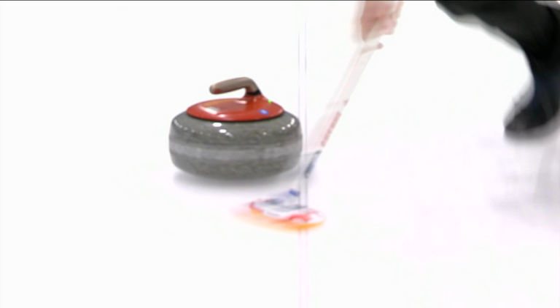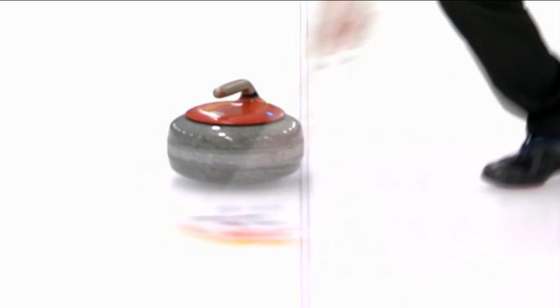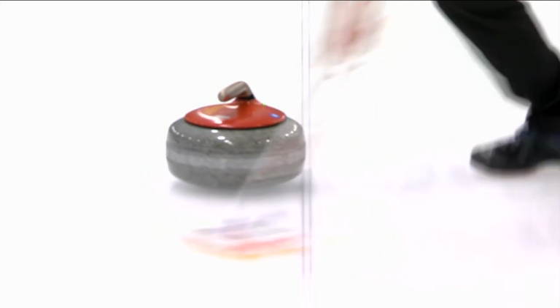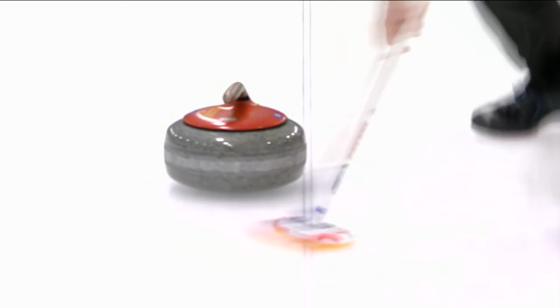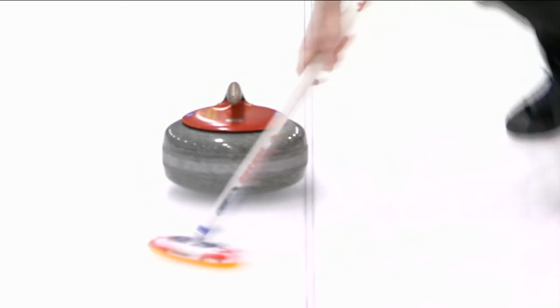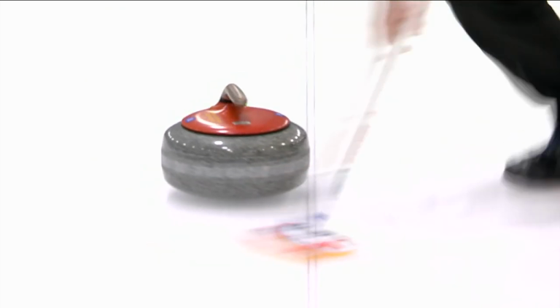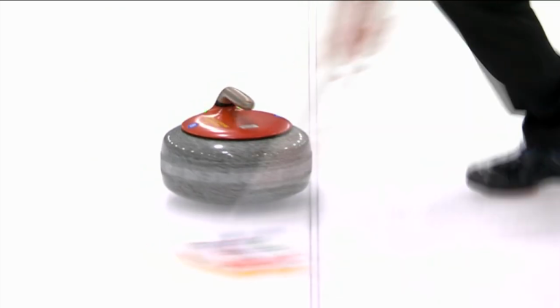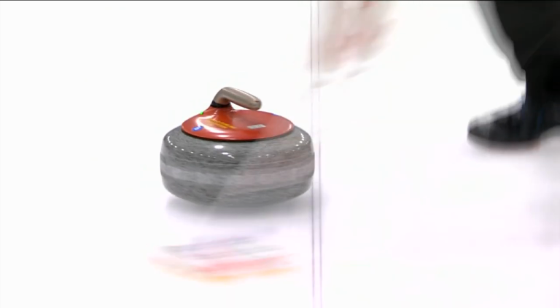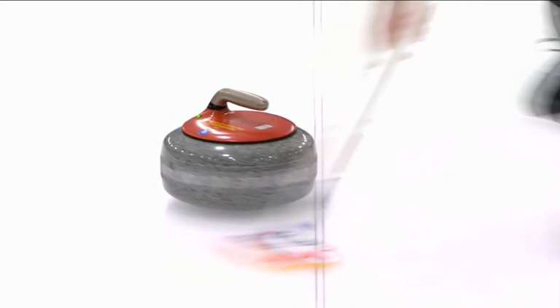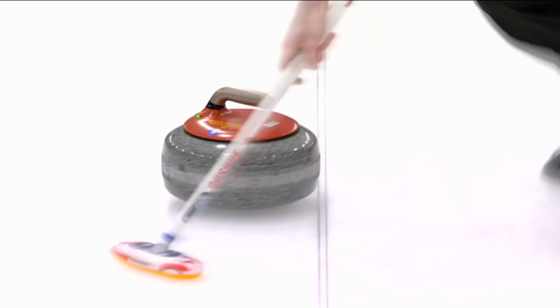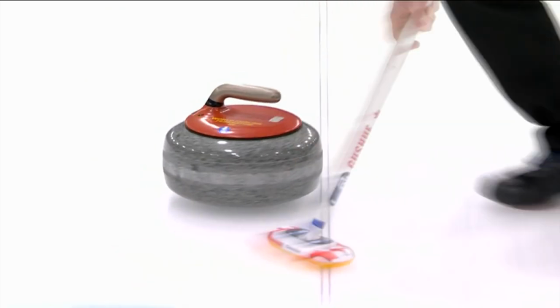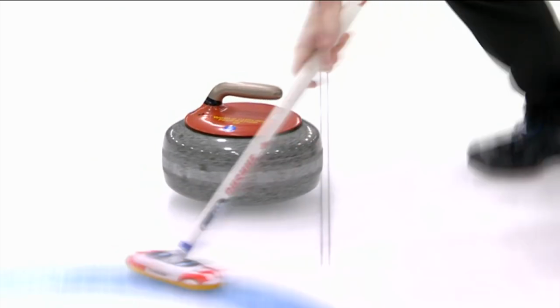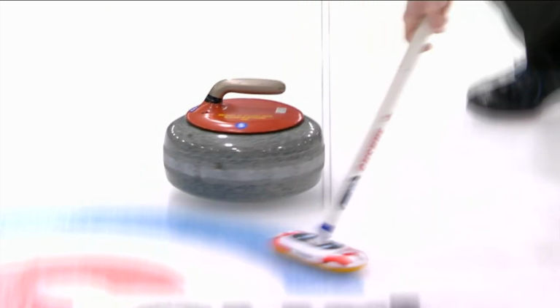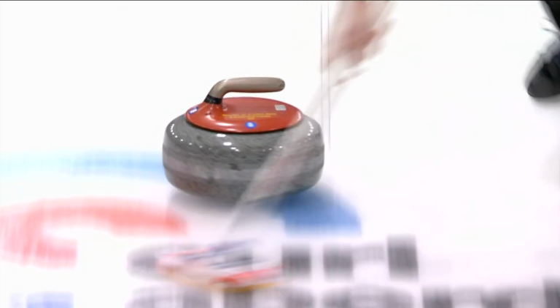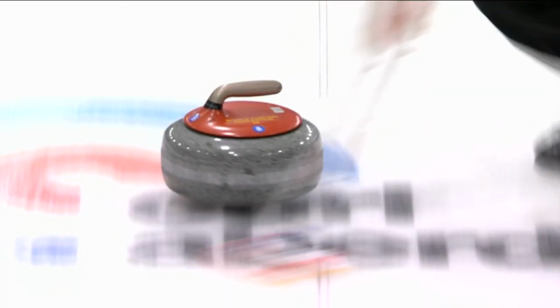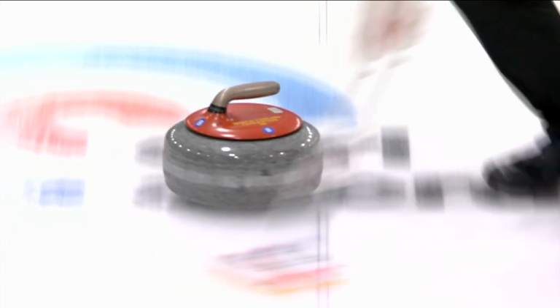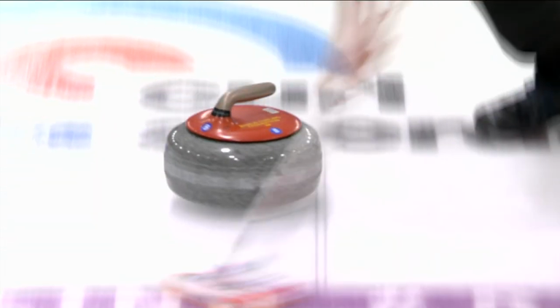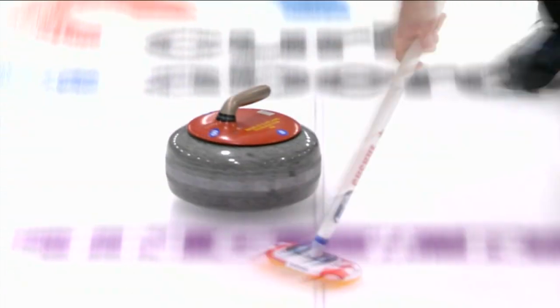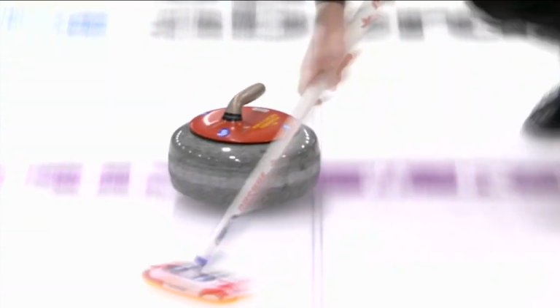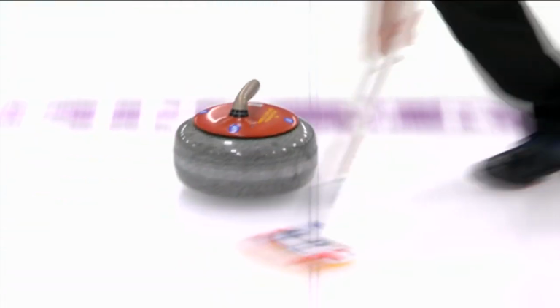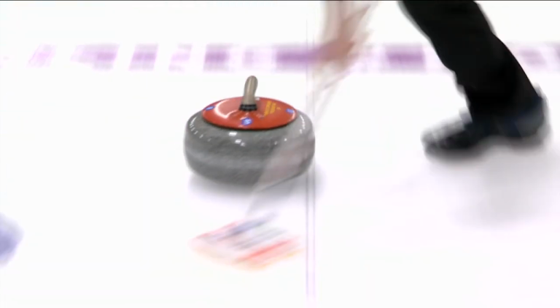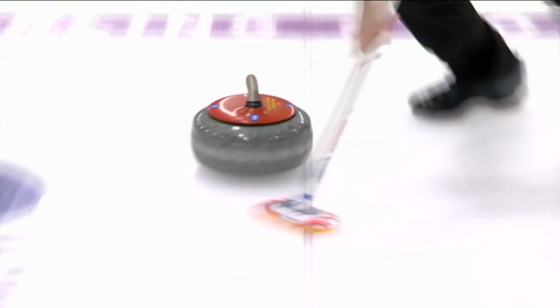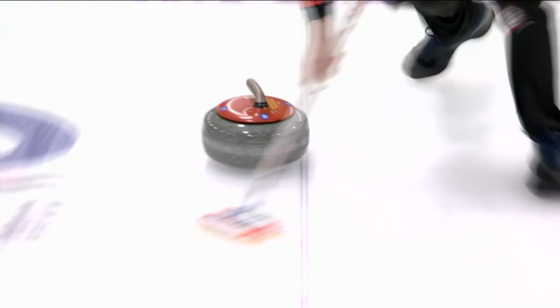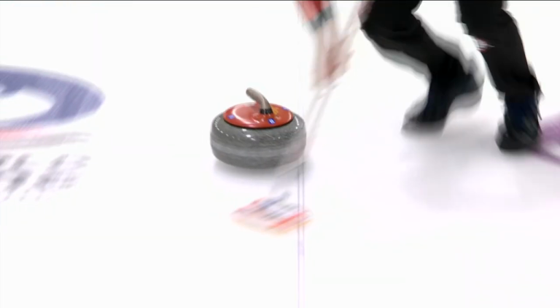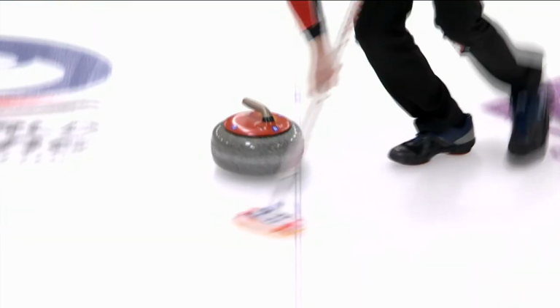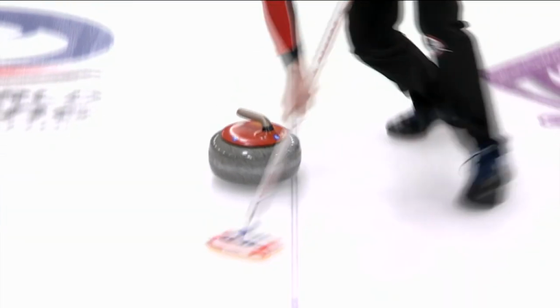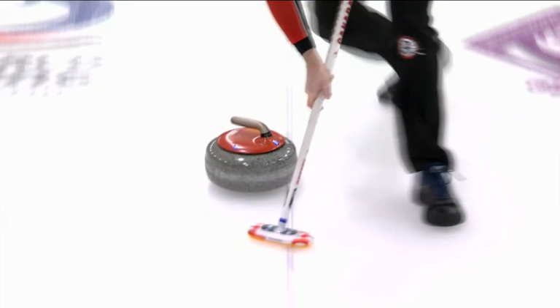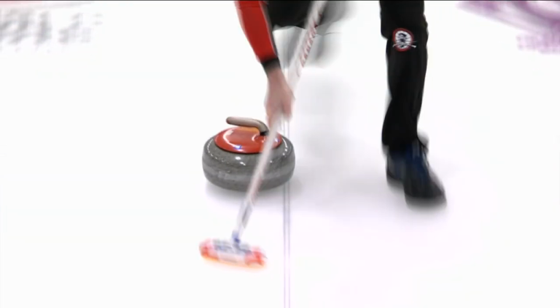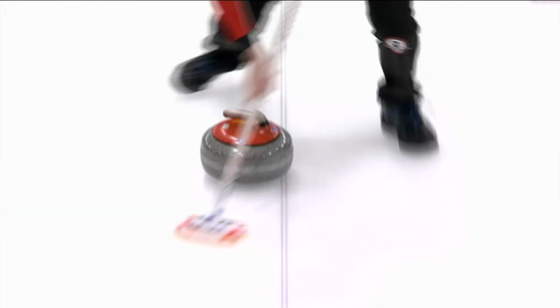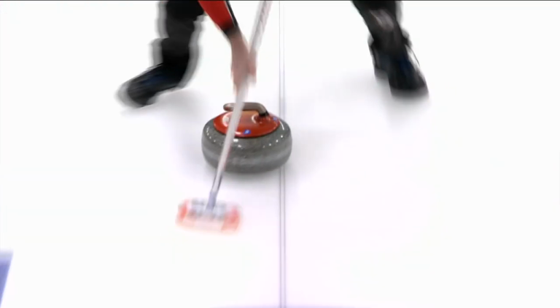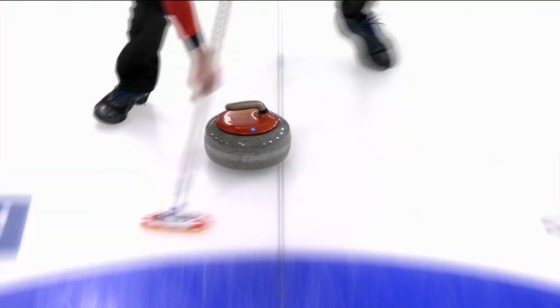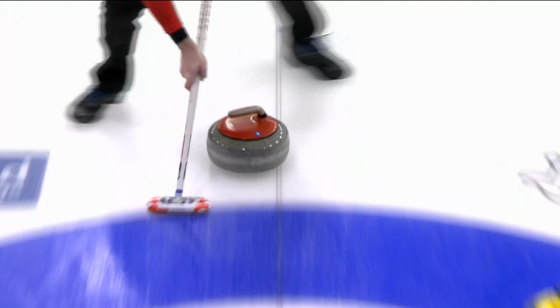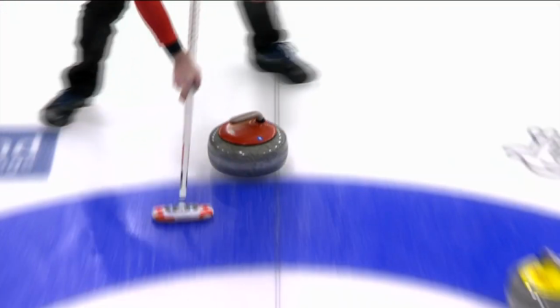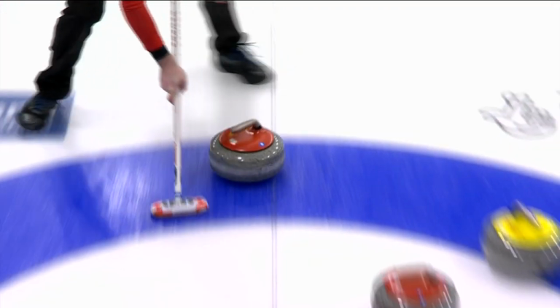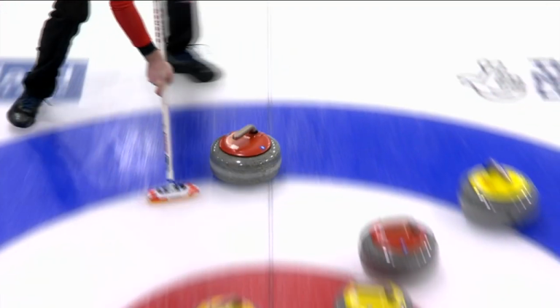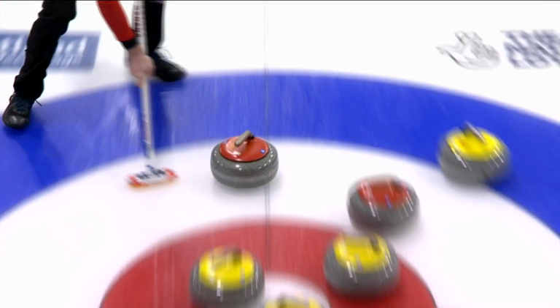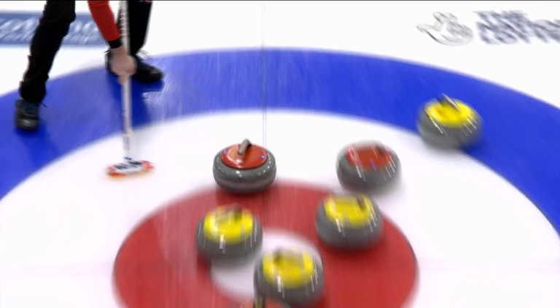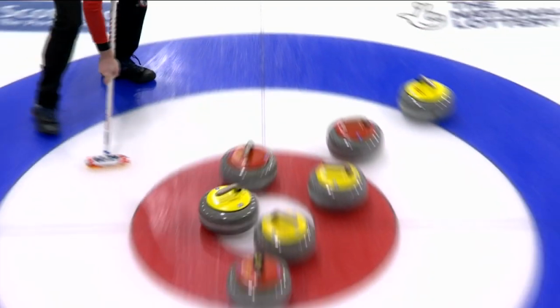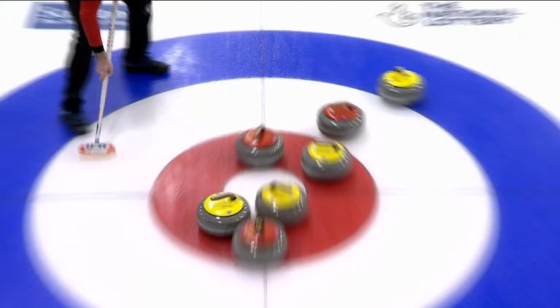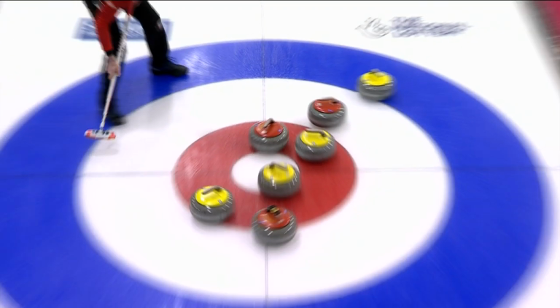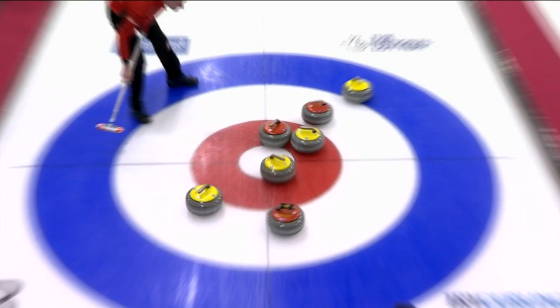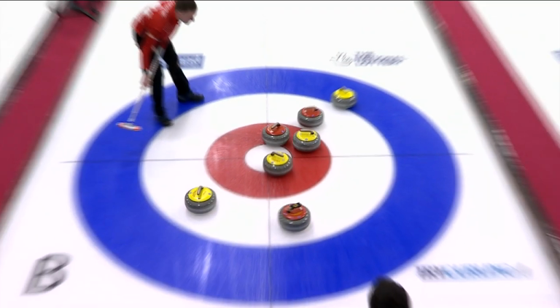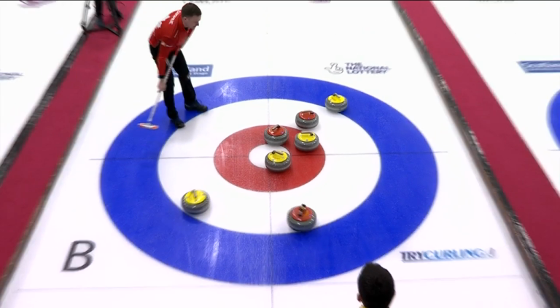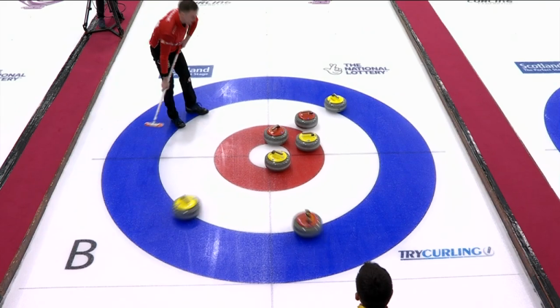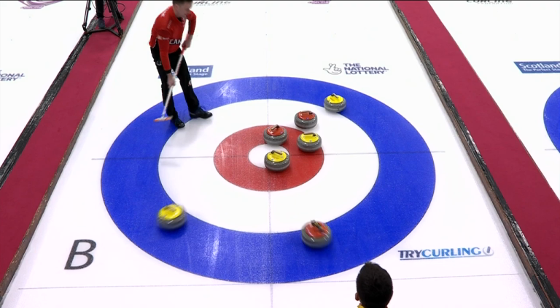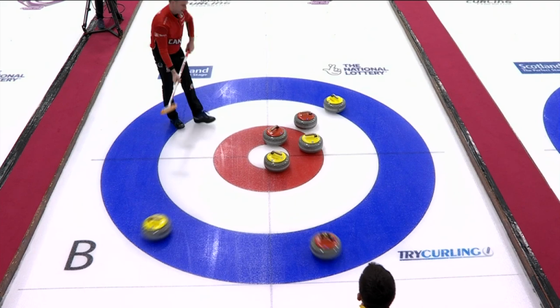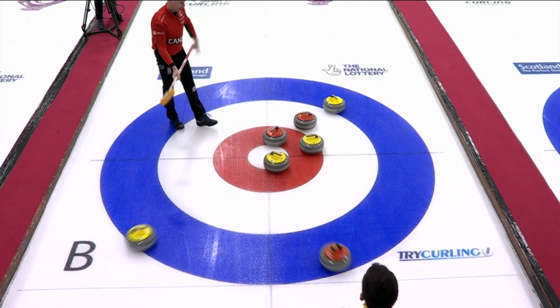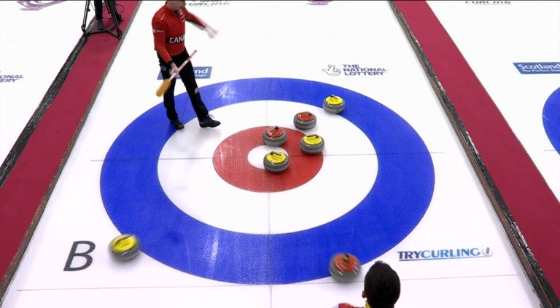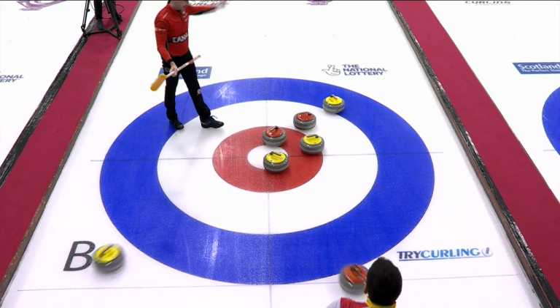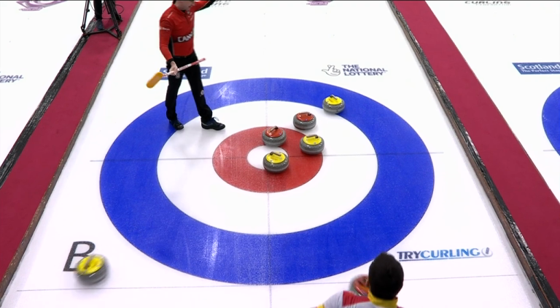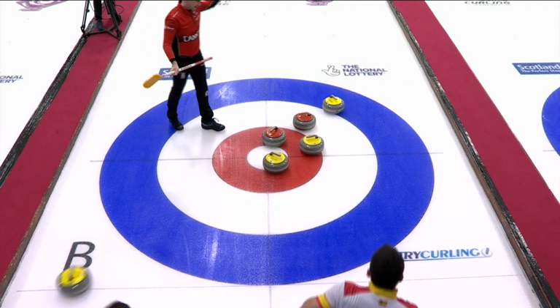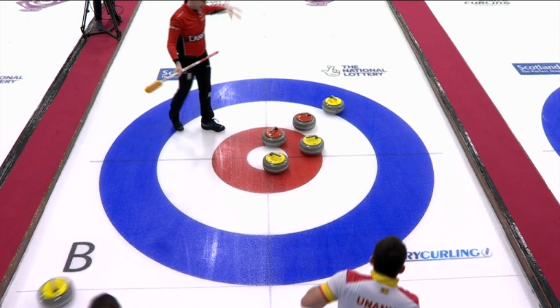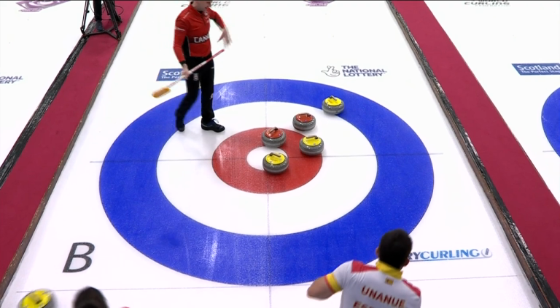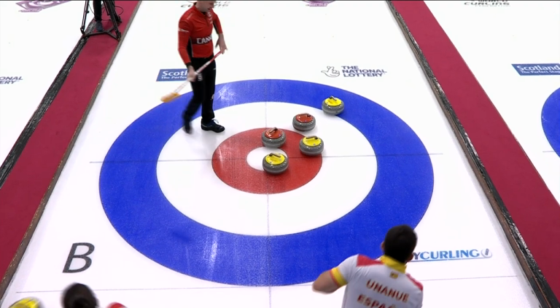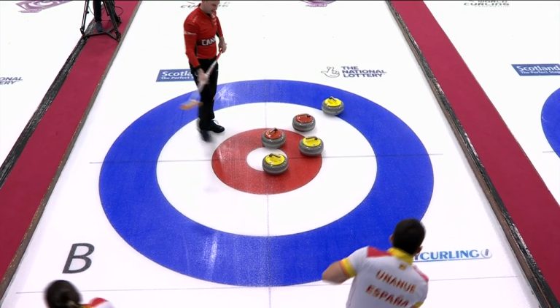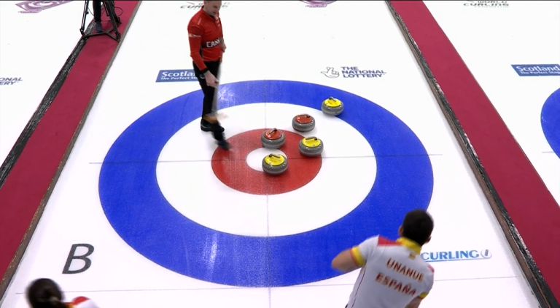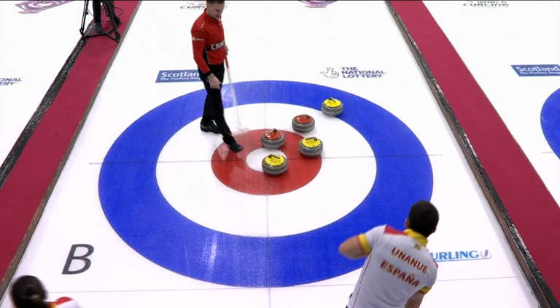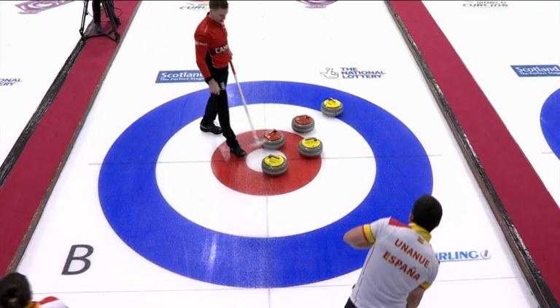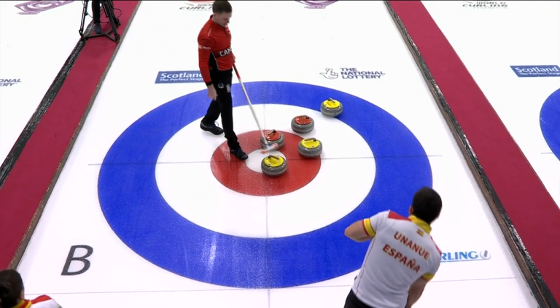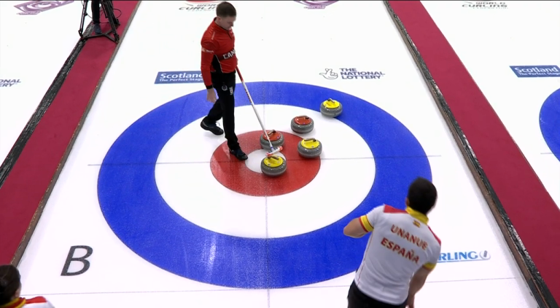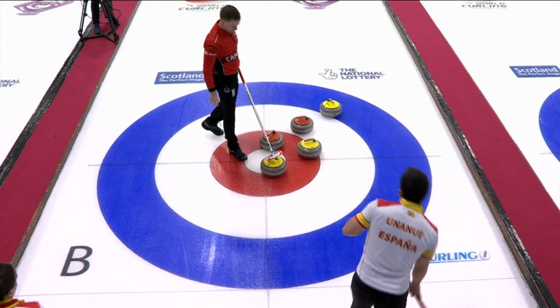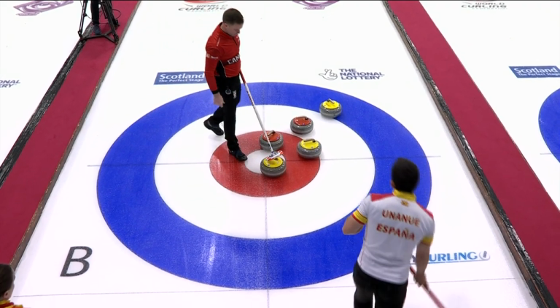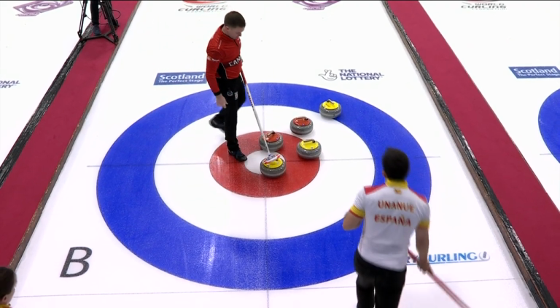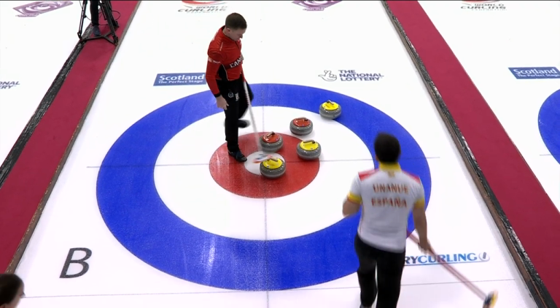A similar picture in the second end with early Spanish pressure. Canada just couldn't quite move enough stones out of the way — another steal.